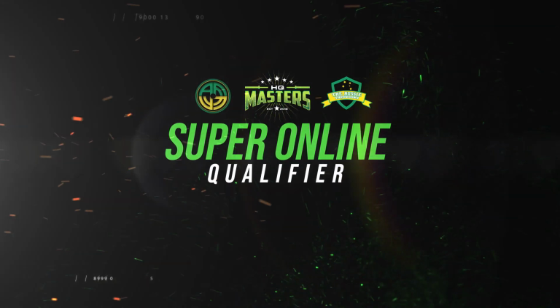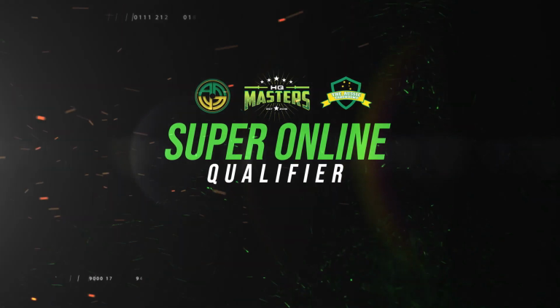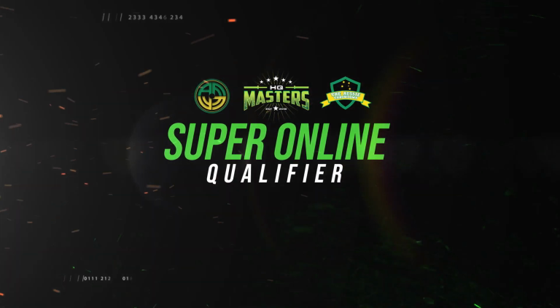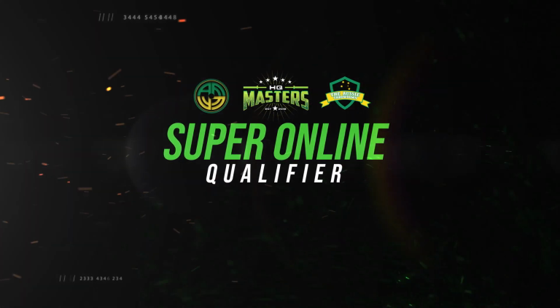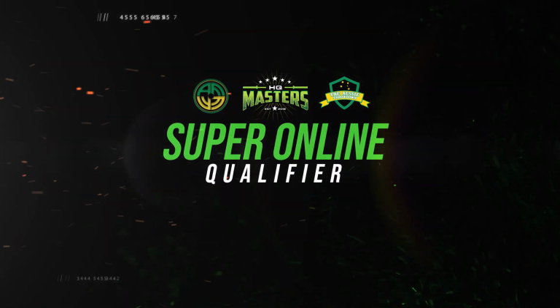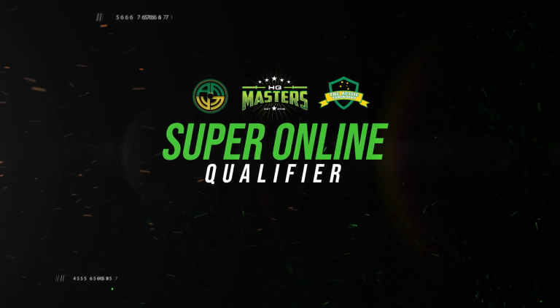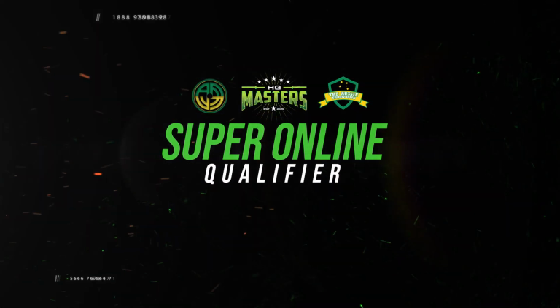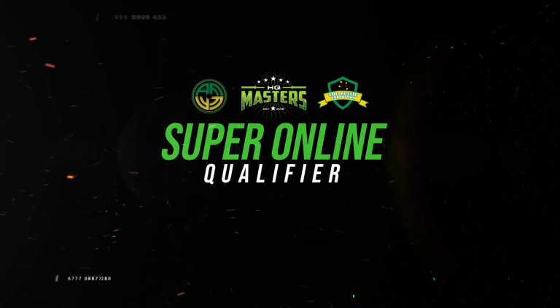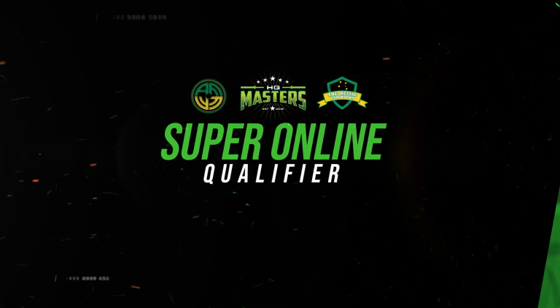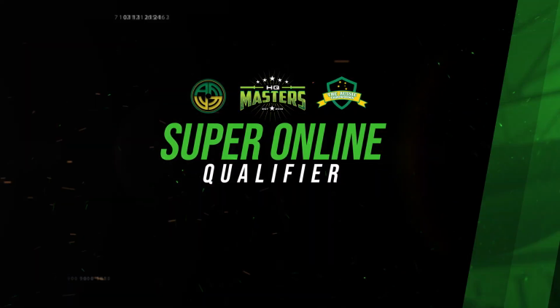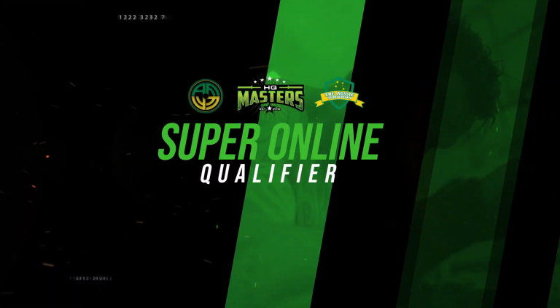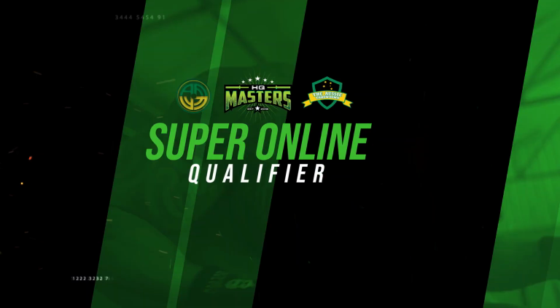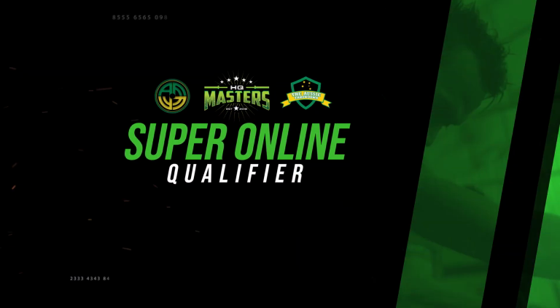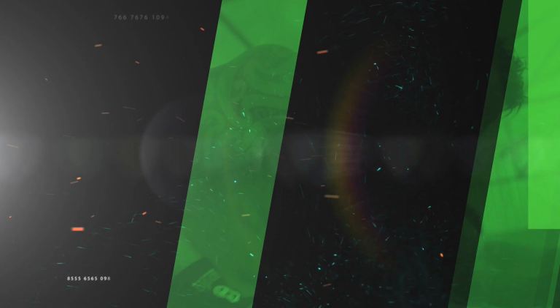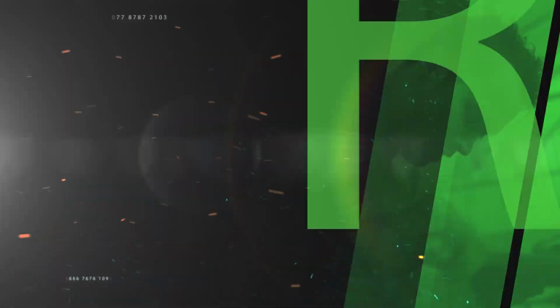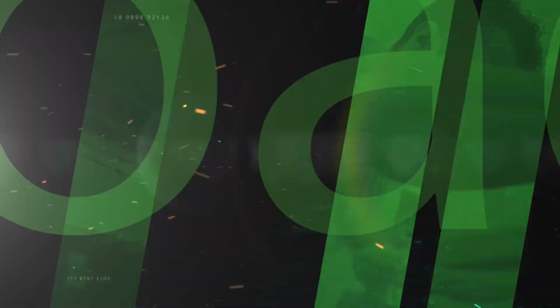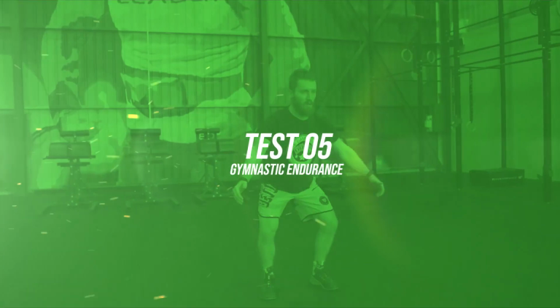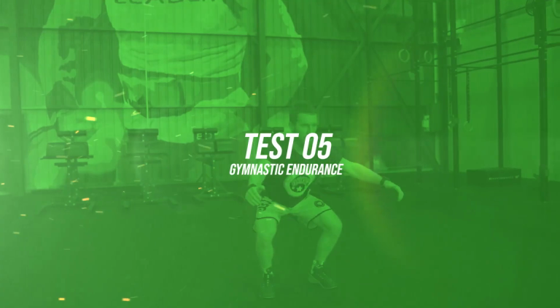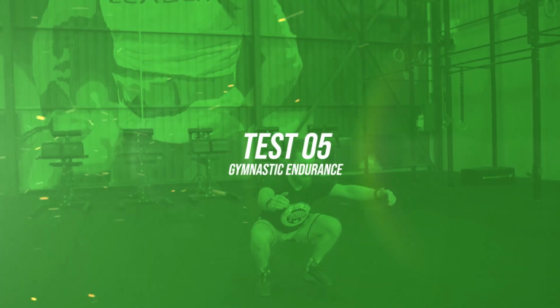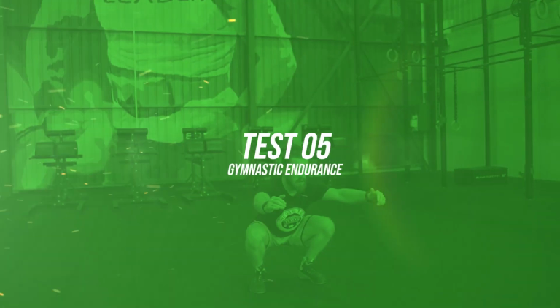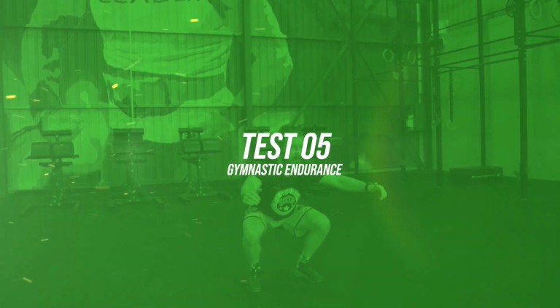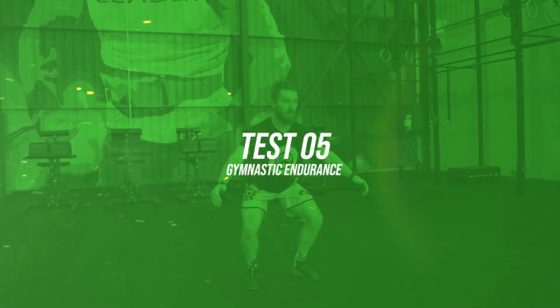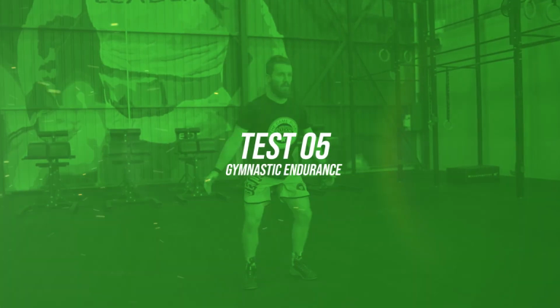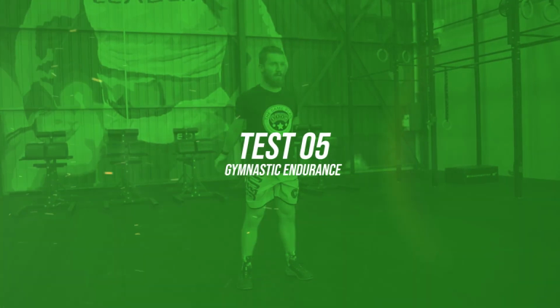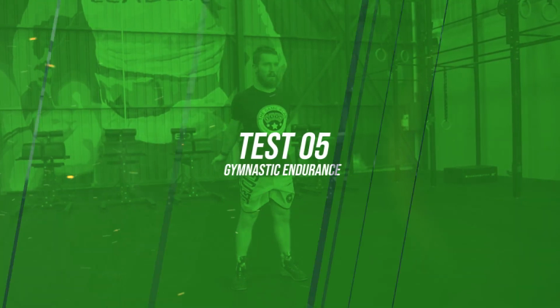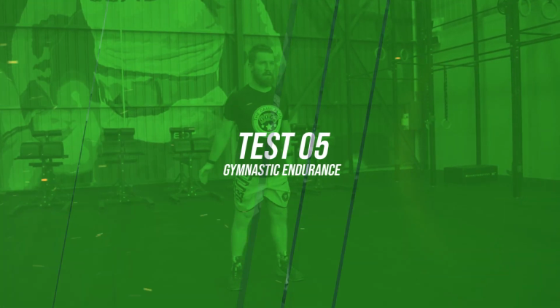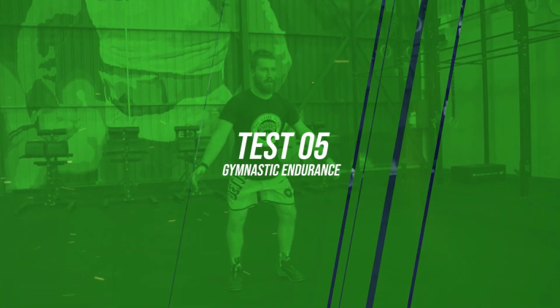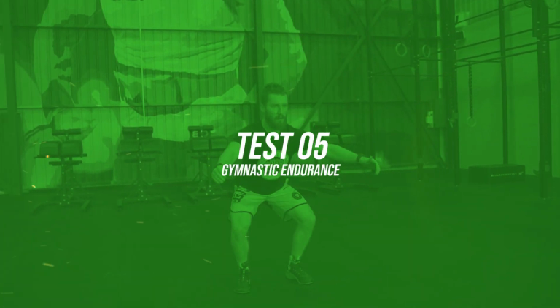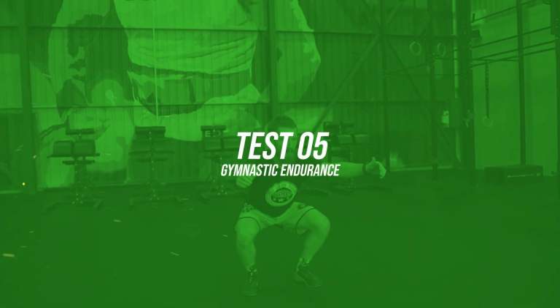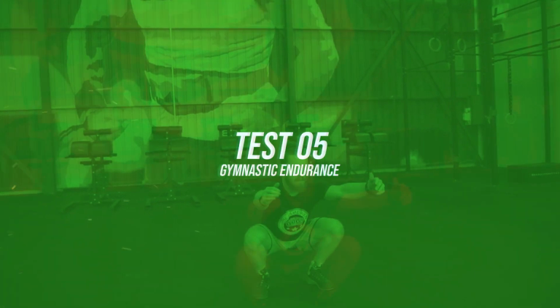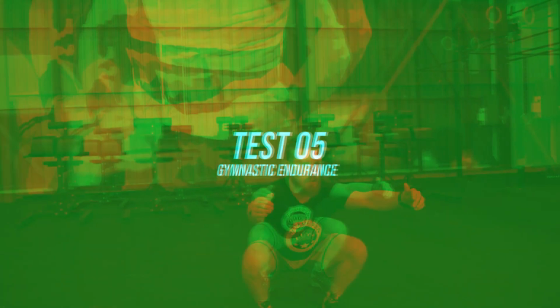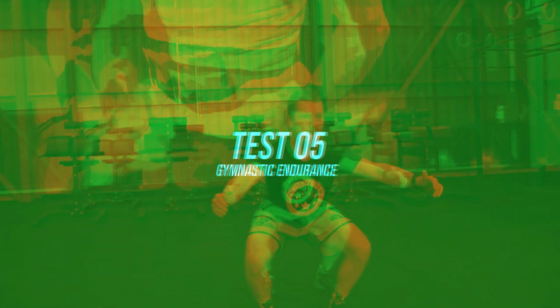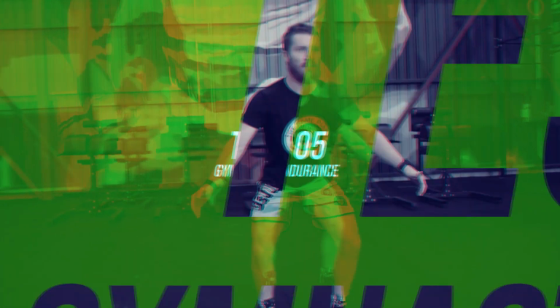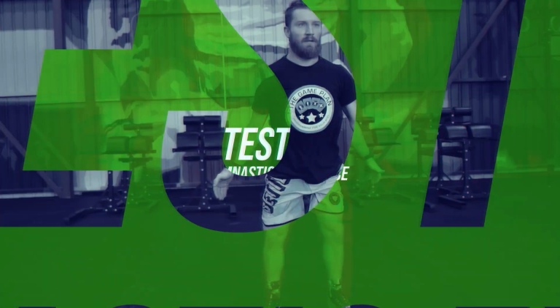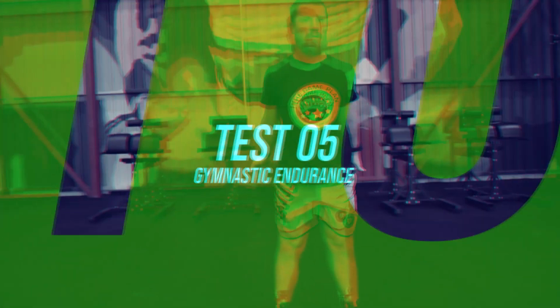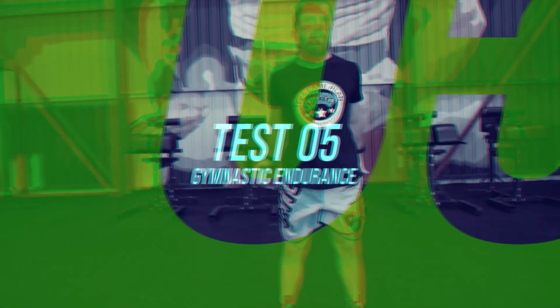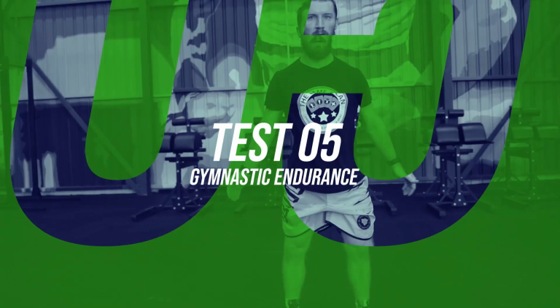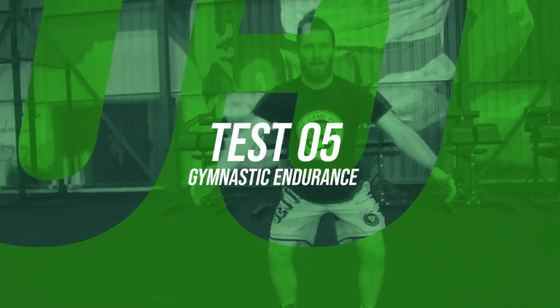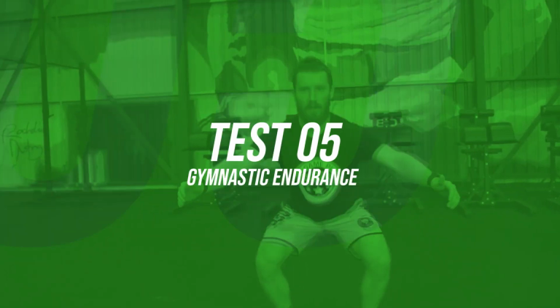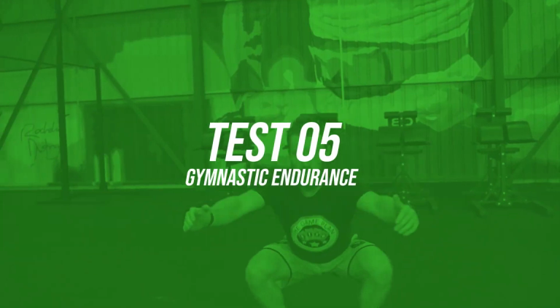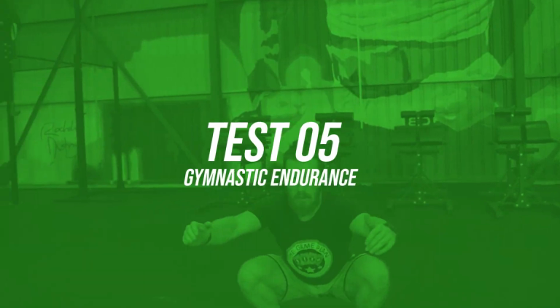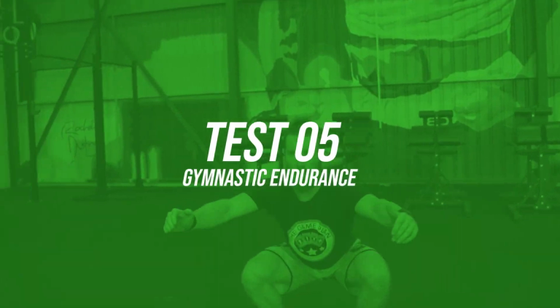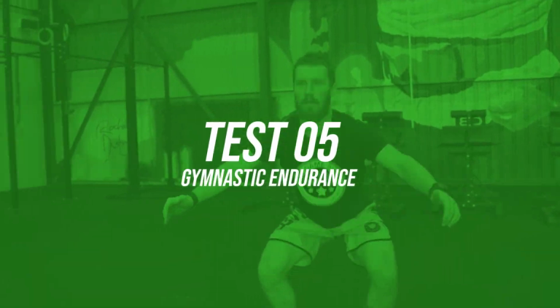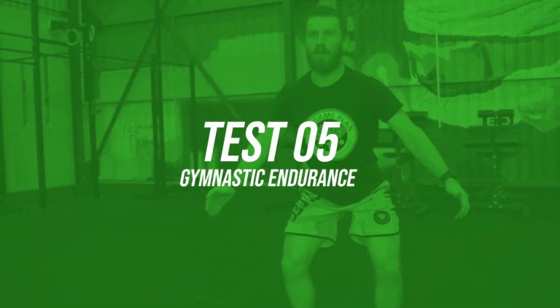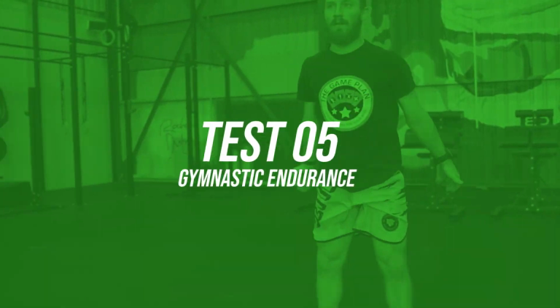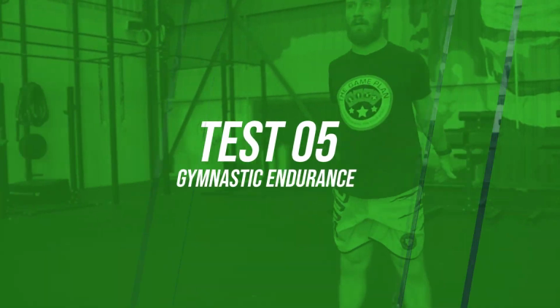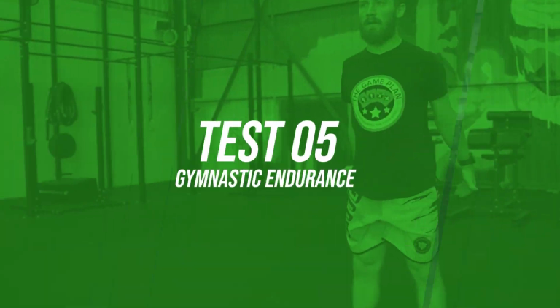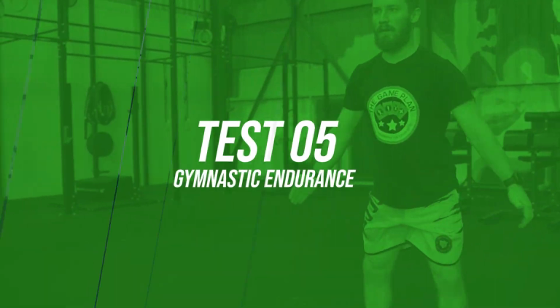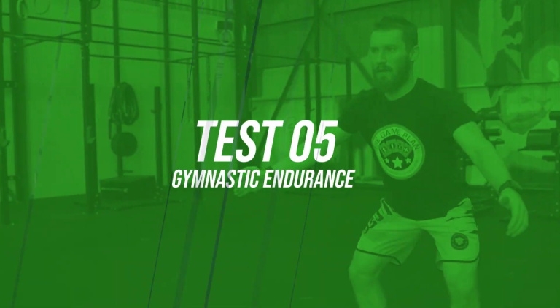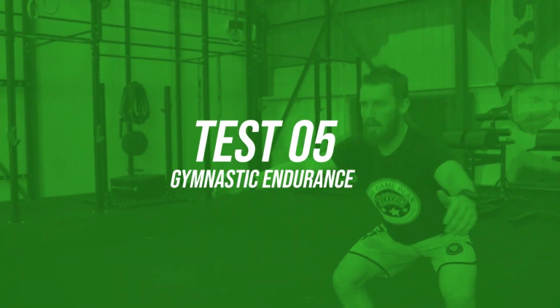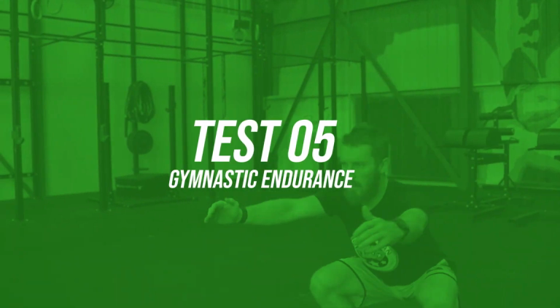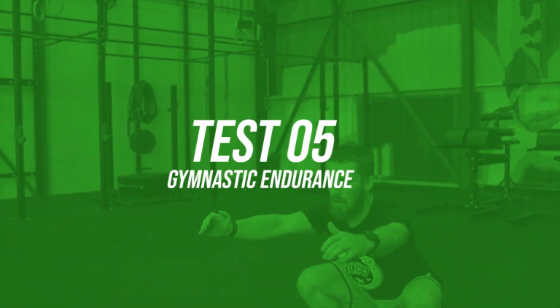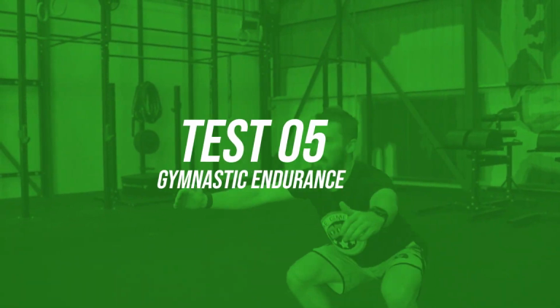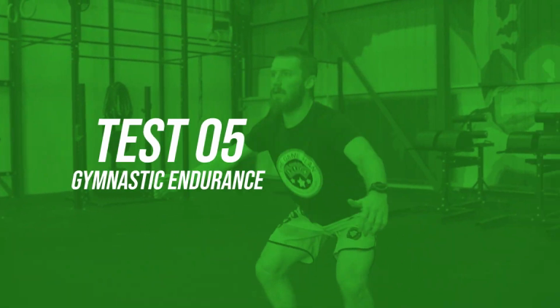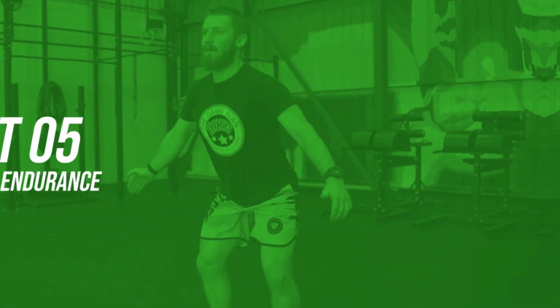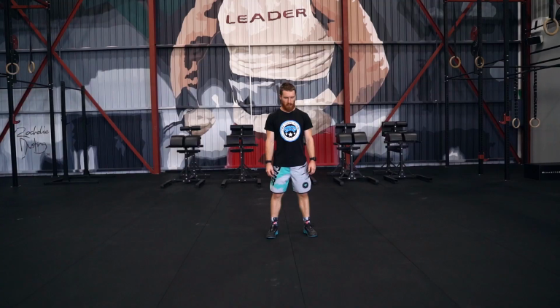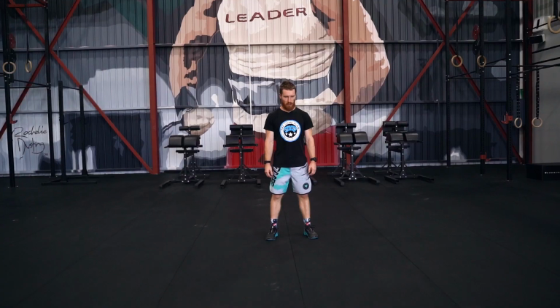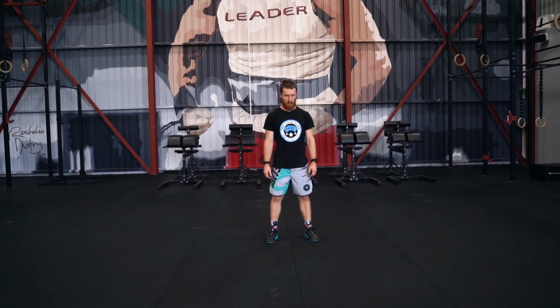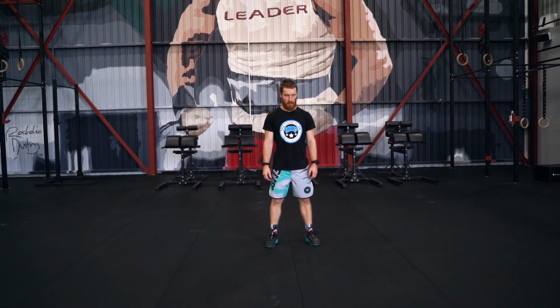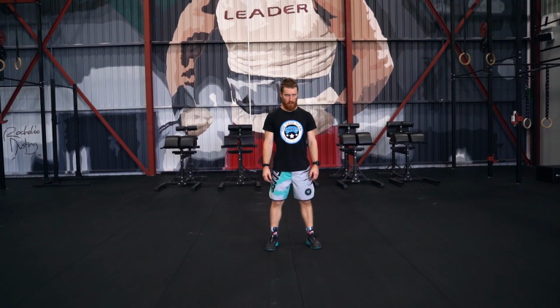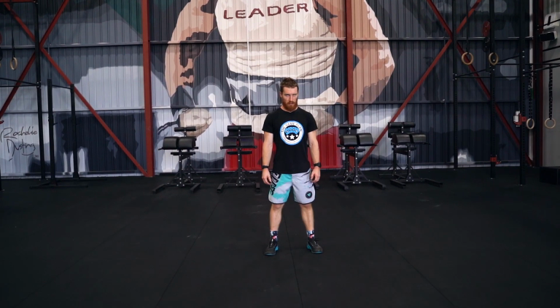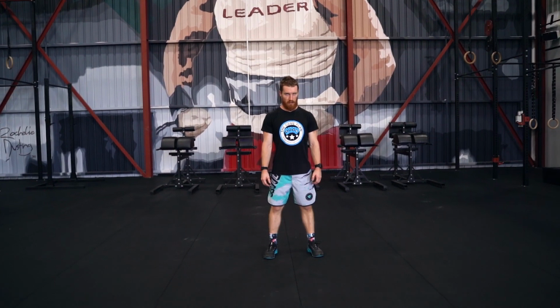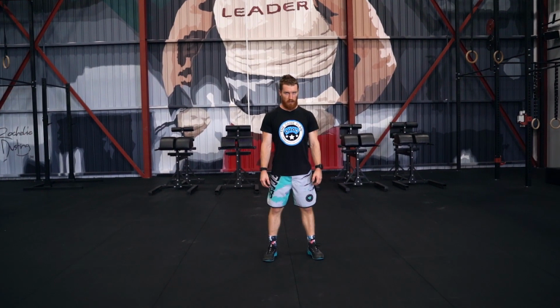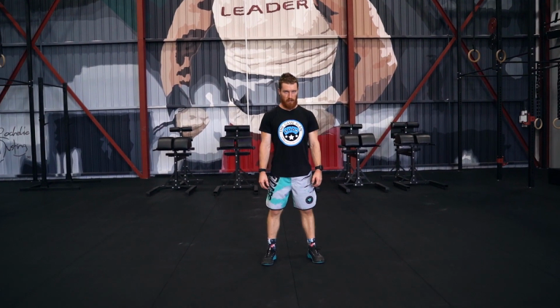Masters HQ, the Aussie Throwdown, and the Australian Functional Fitness Federation Test No. 5 is a Gymnastics Endurance Test.